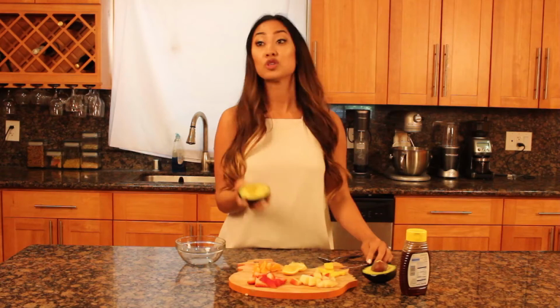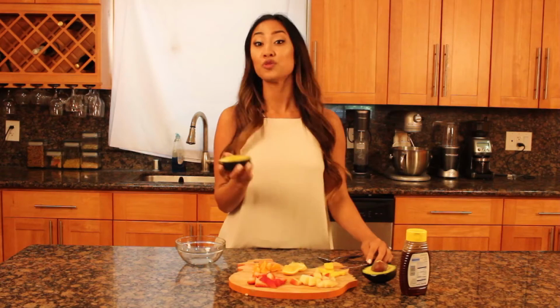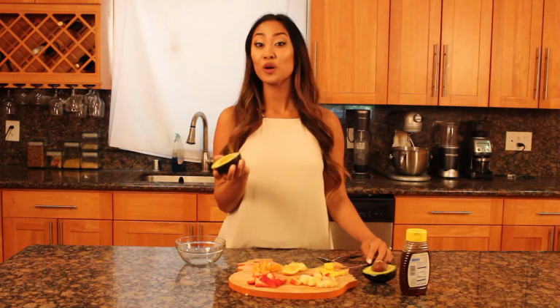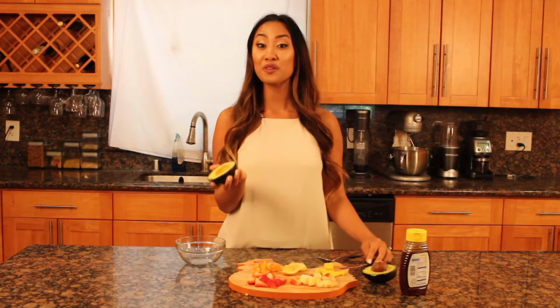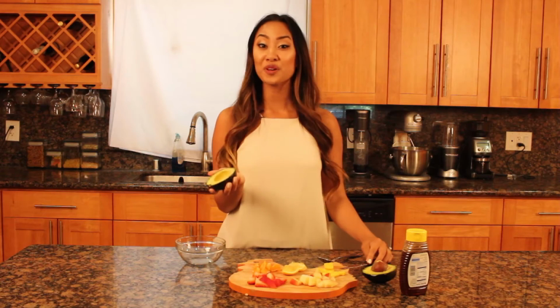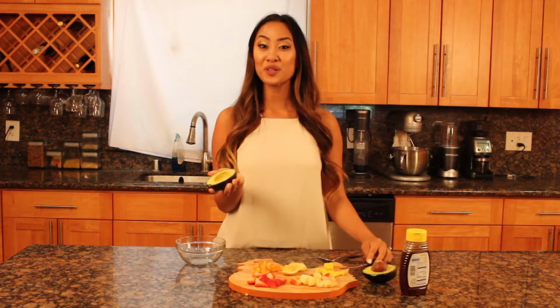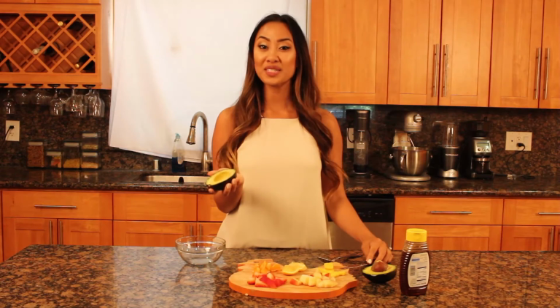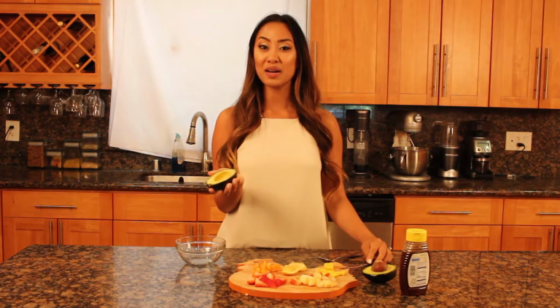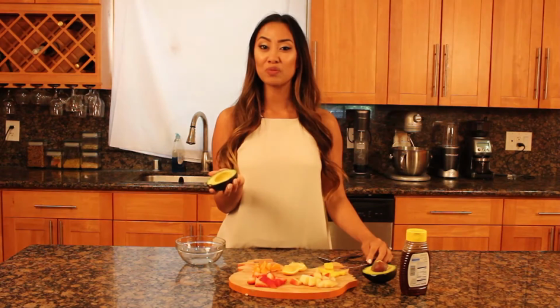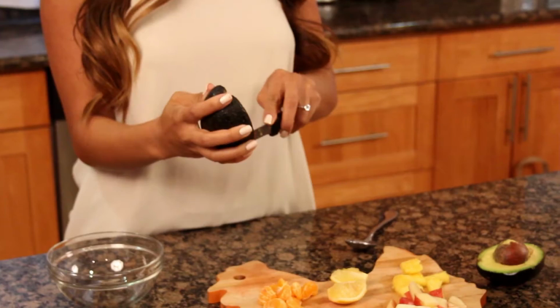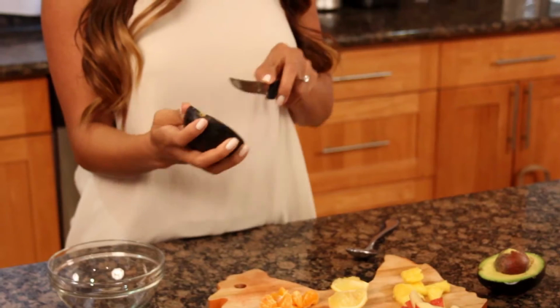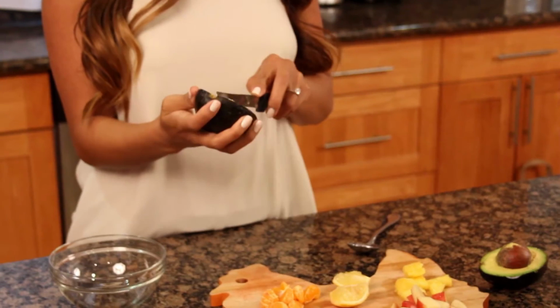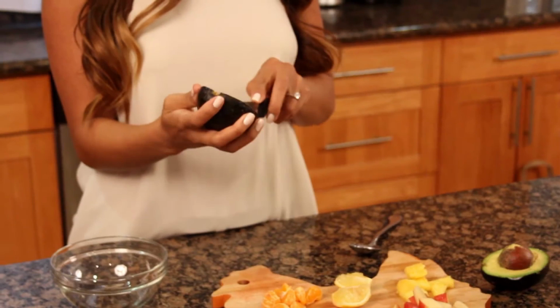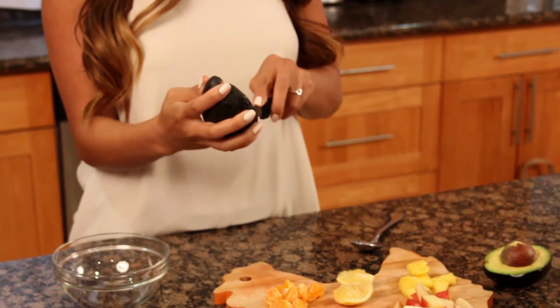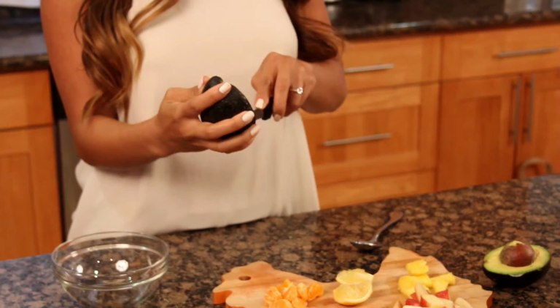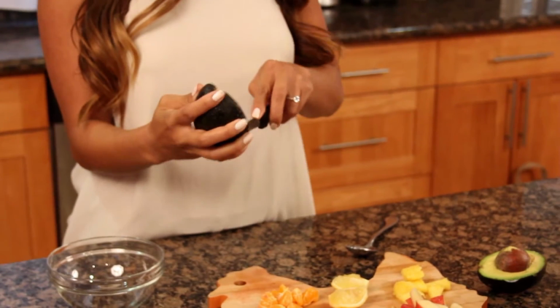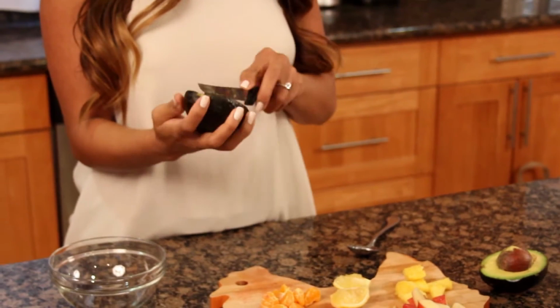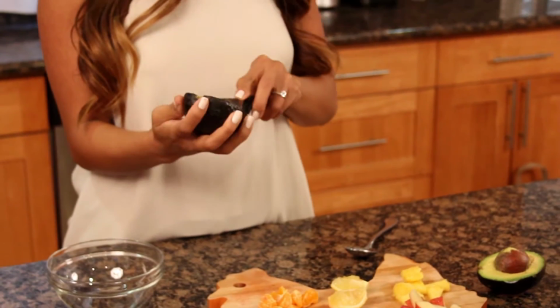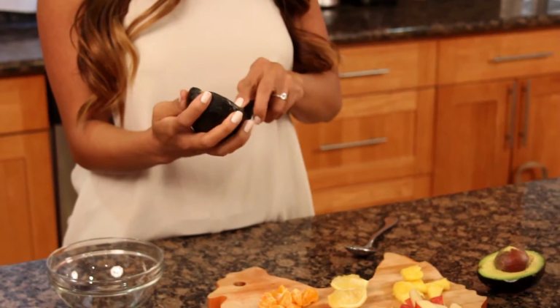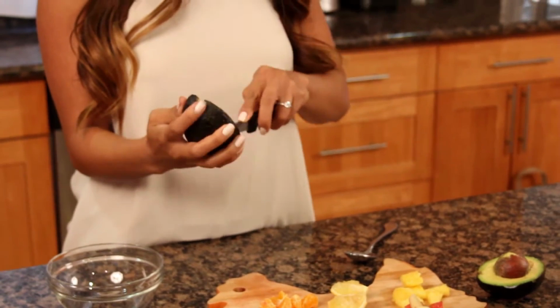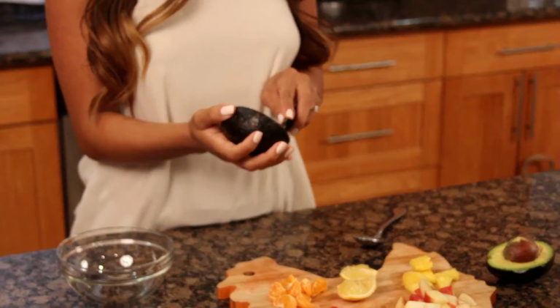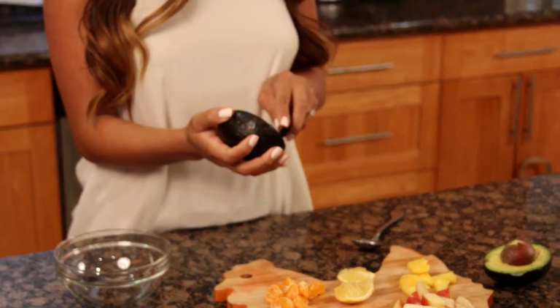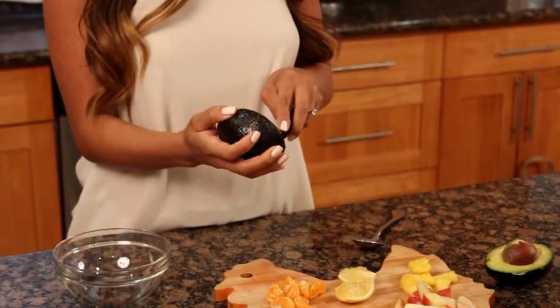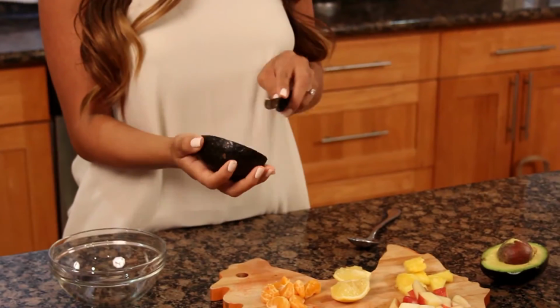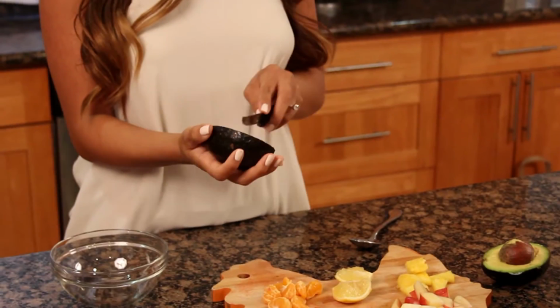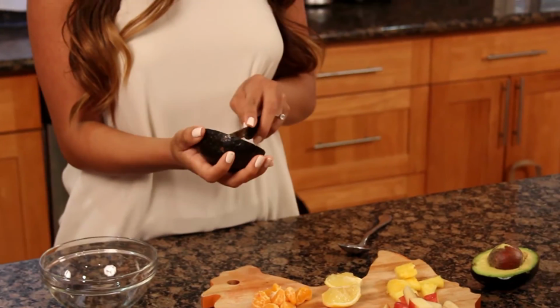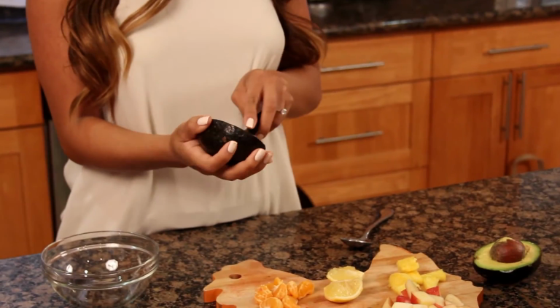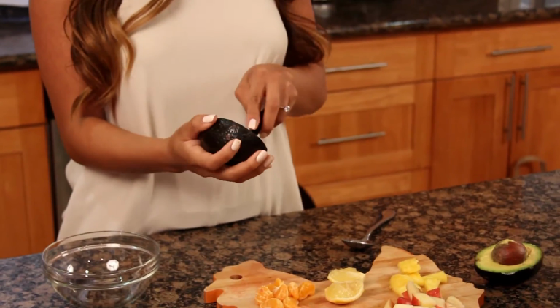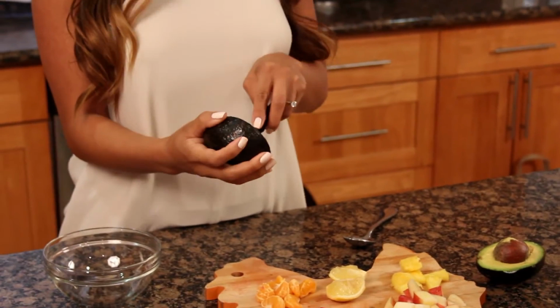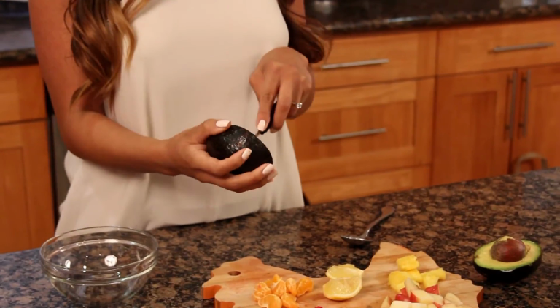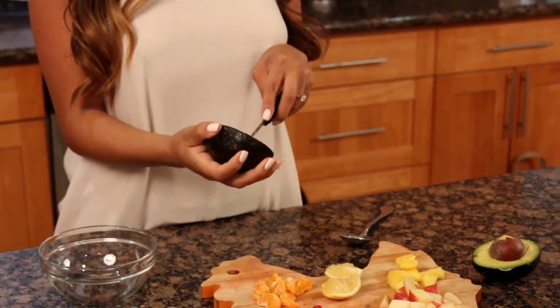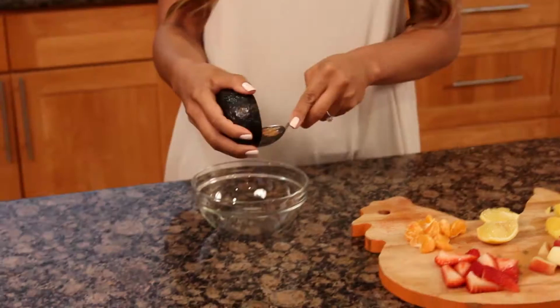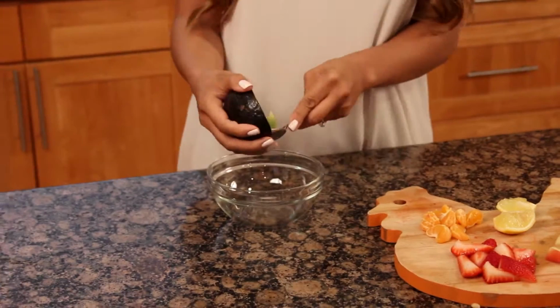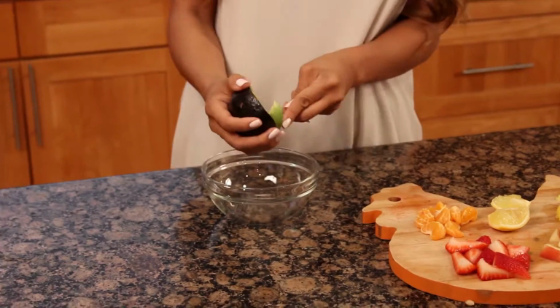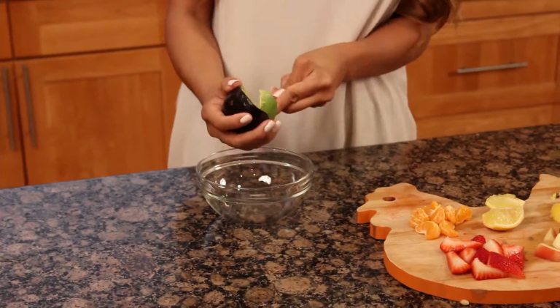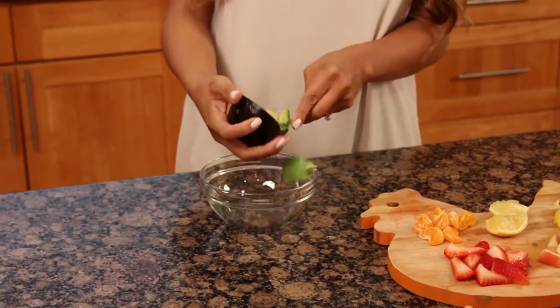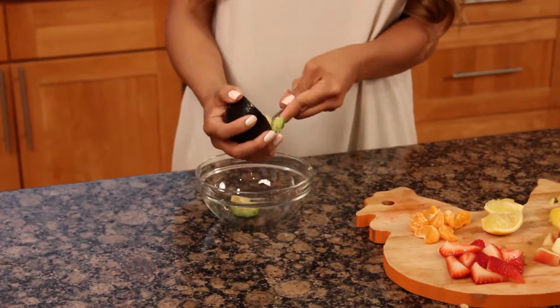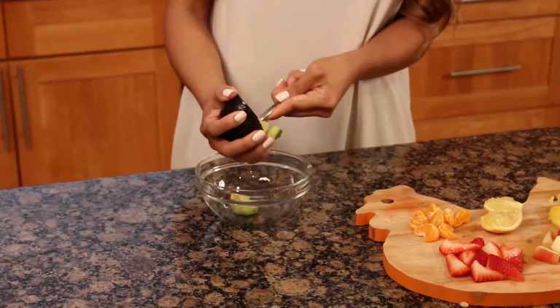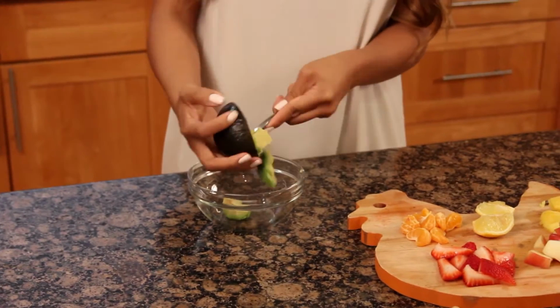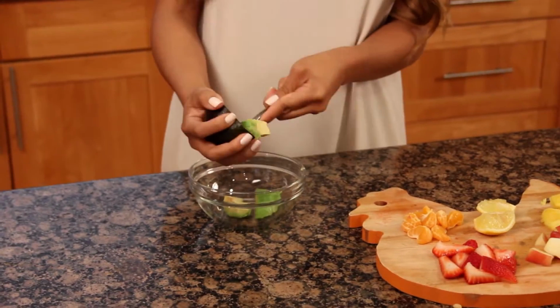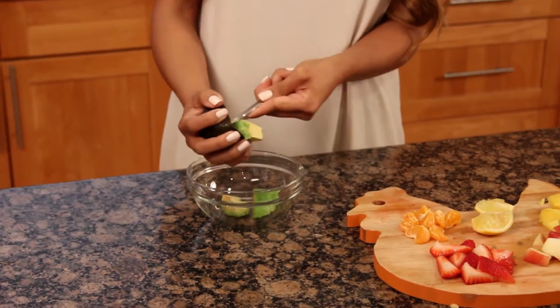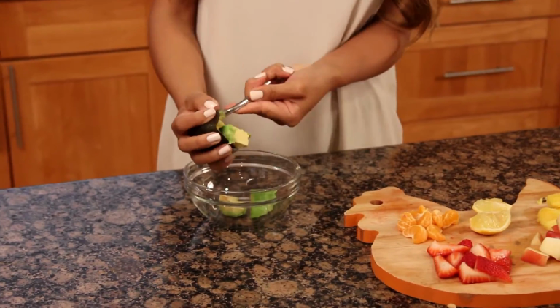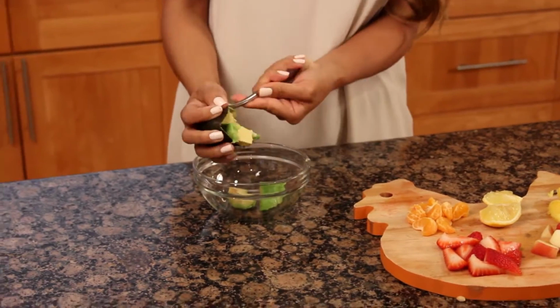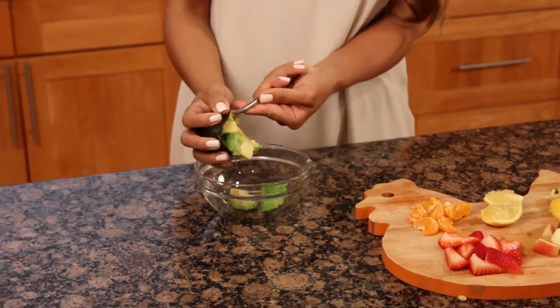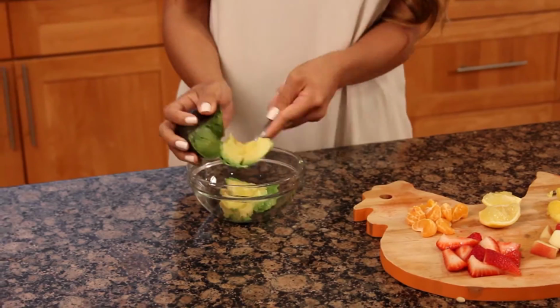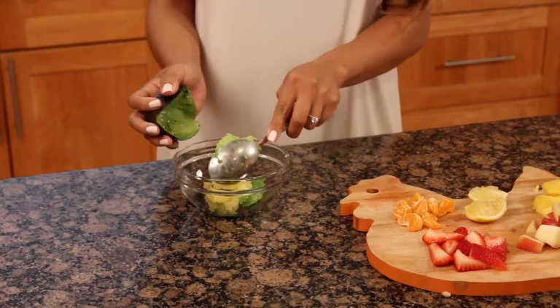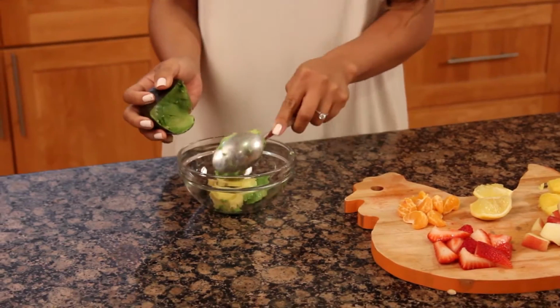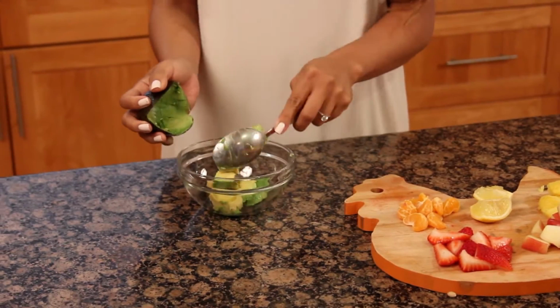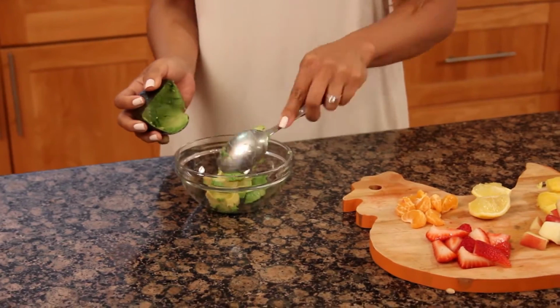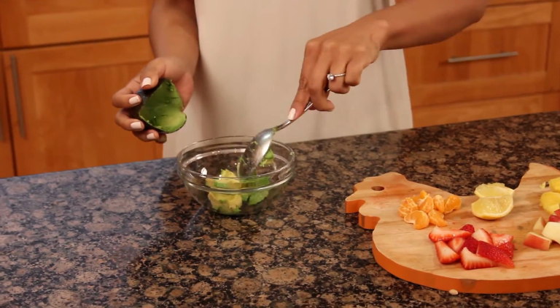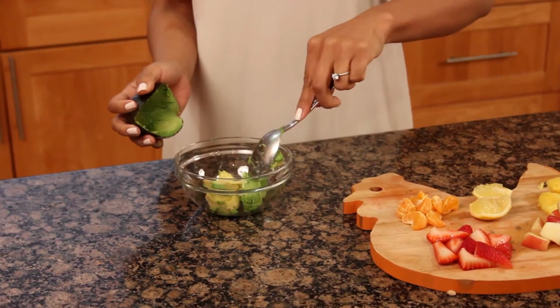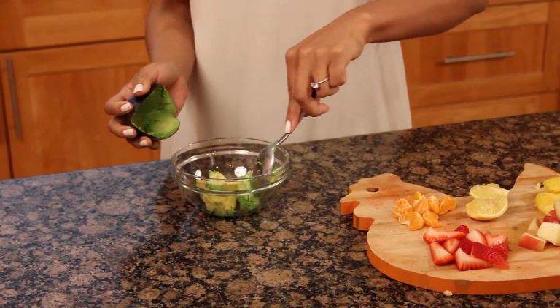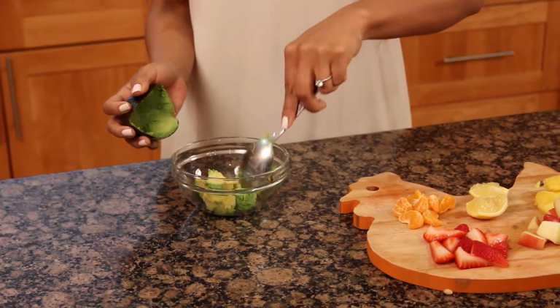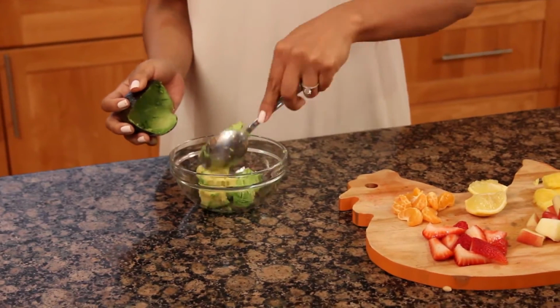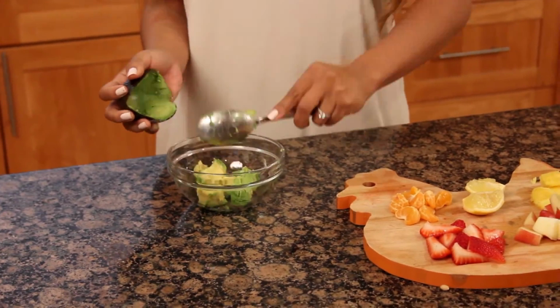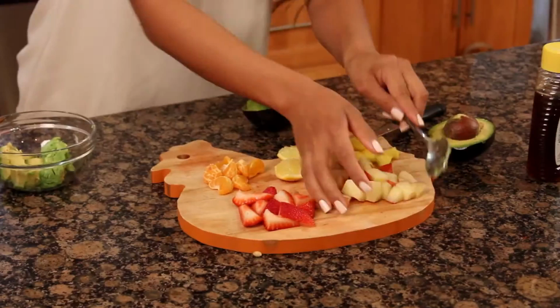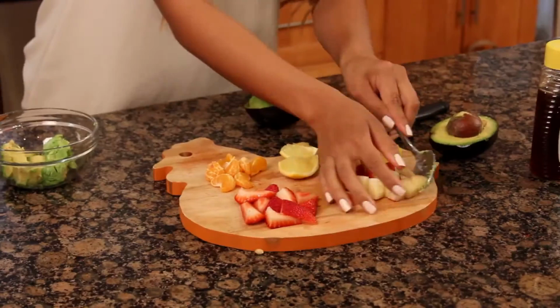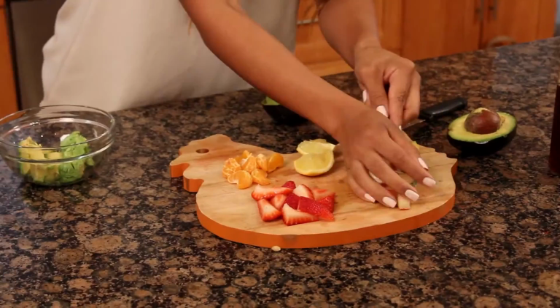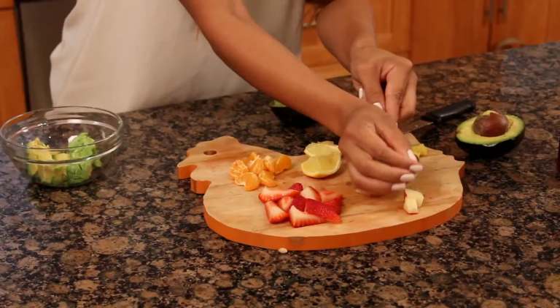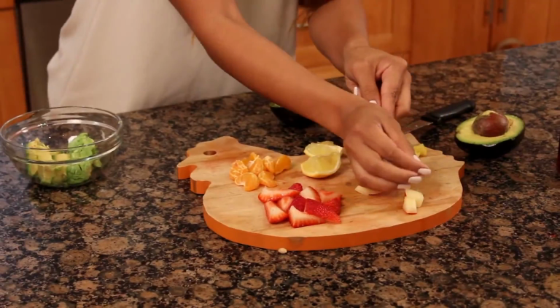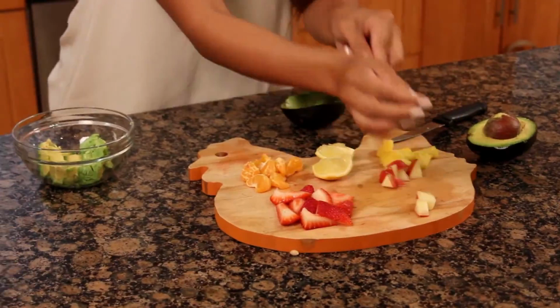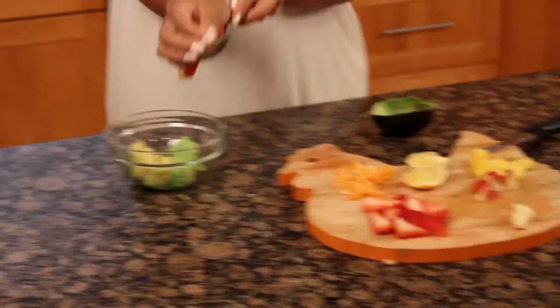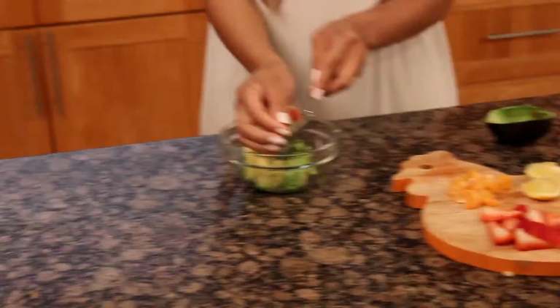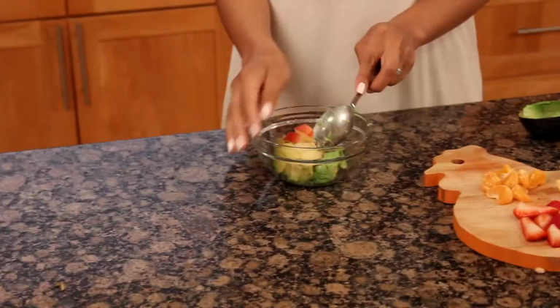For our first step, cut our avocado into cubes, spoon it out into a bowl, and add your mixture of fruit.